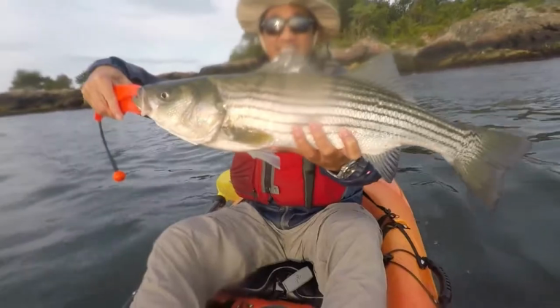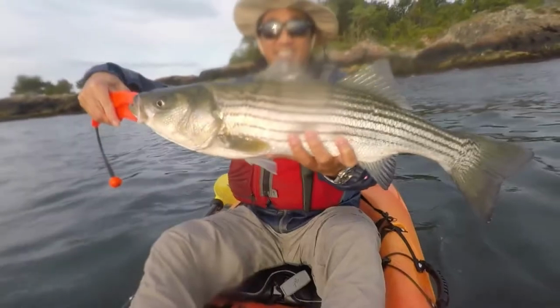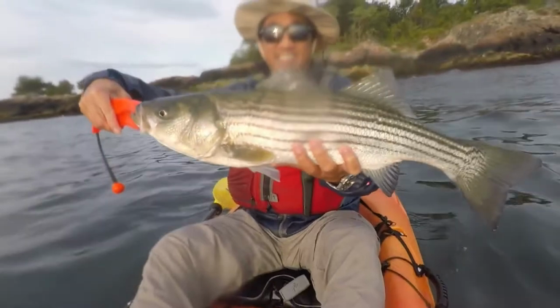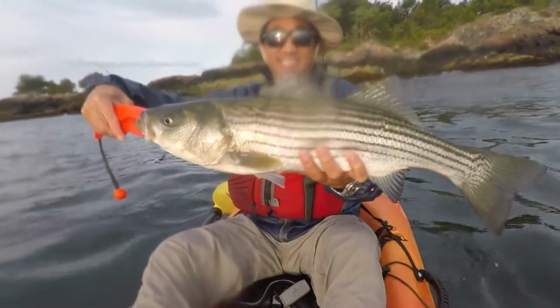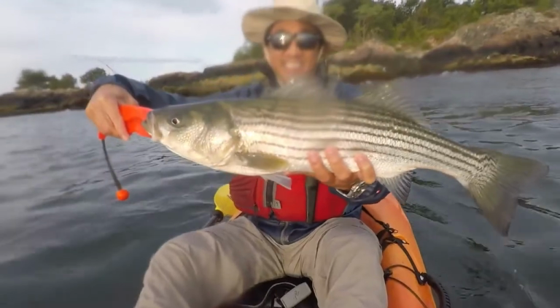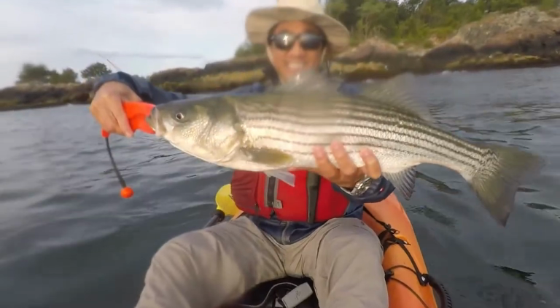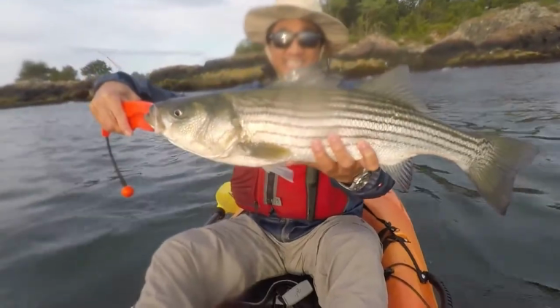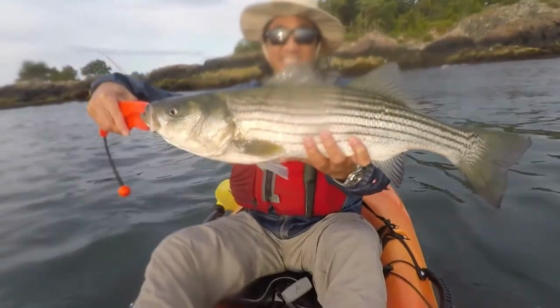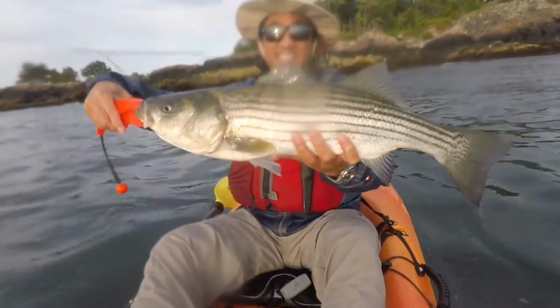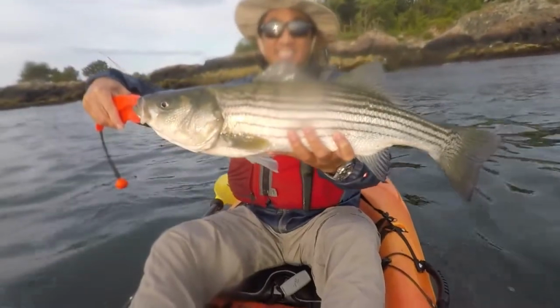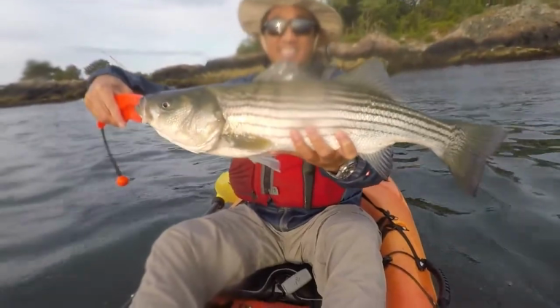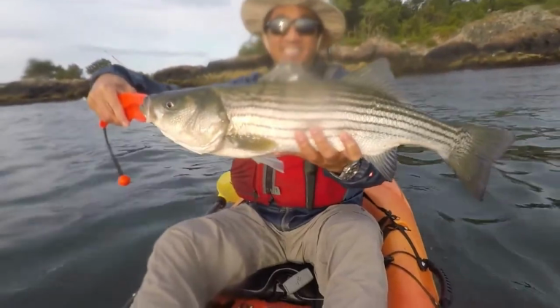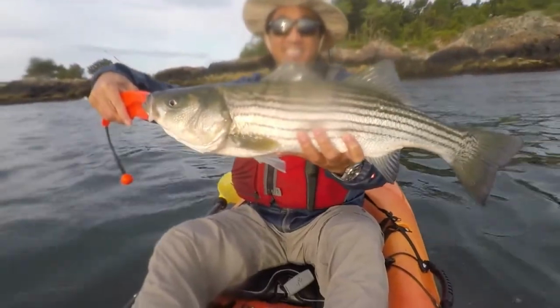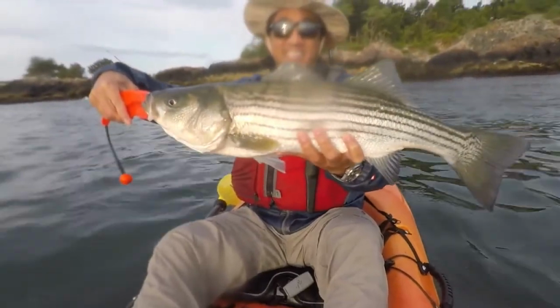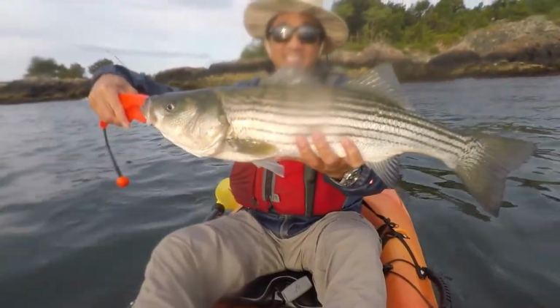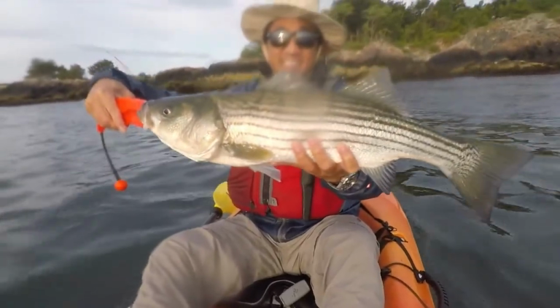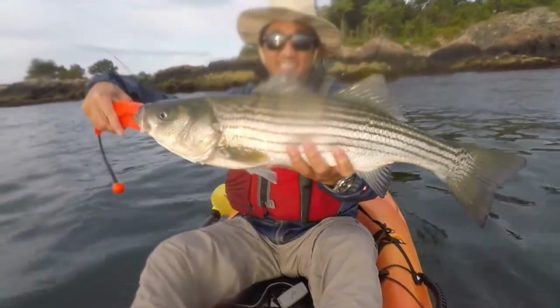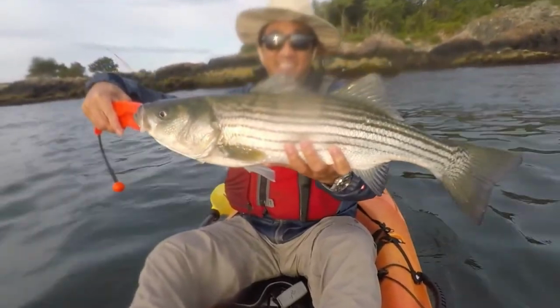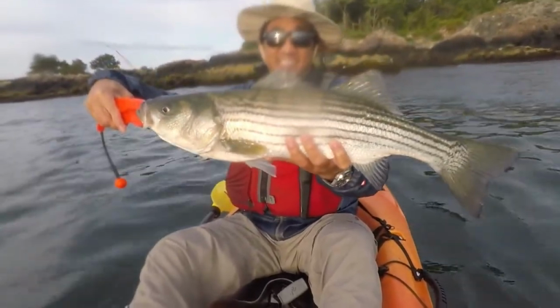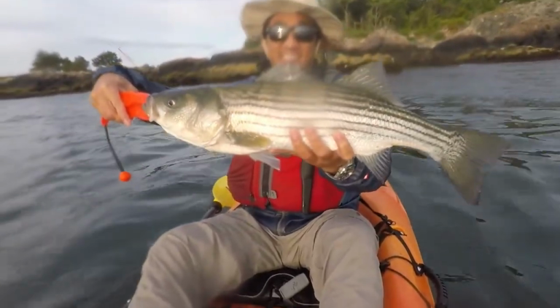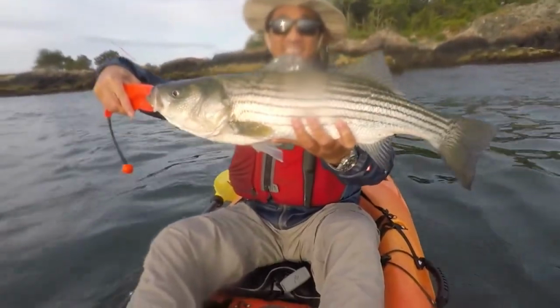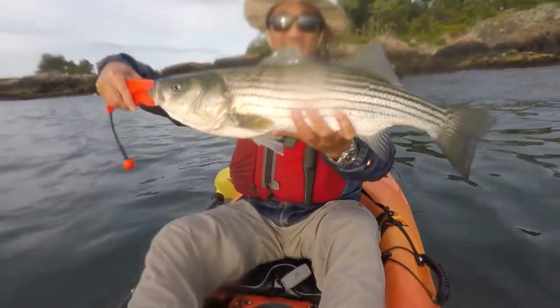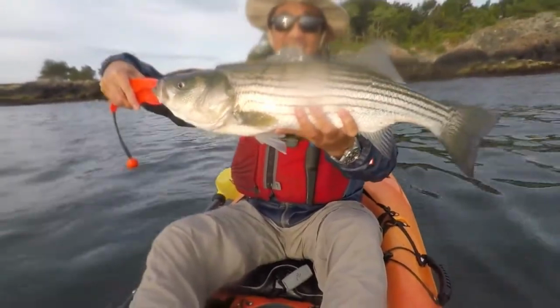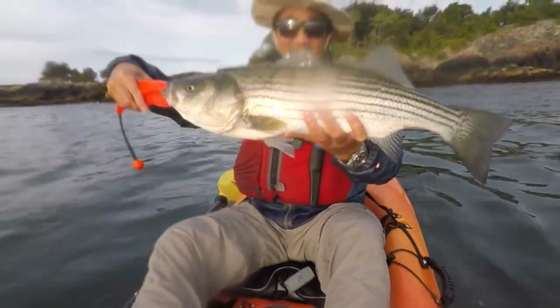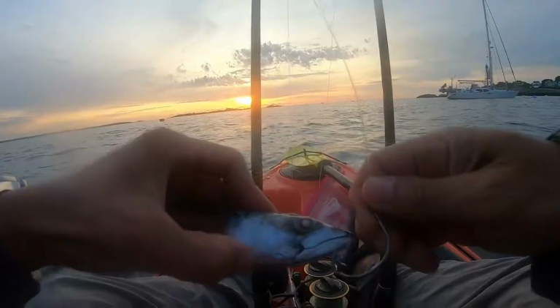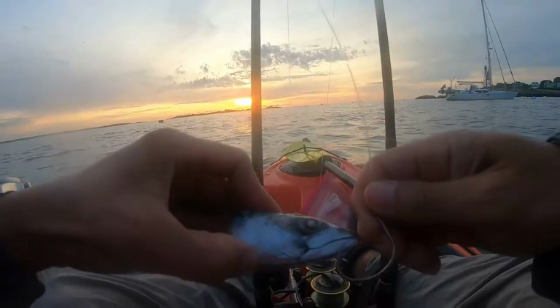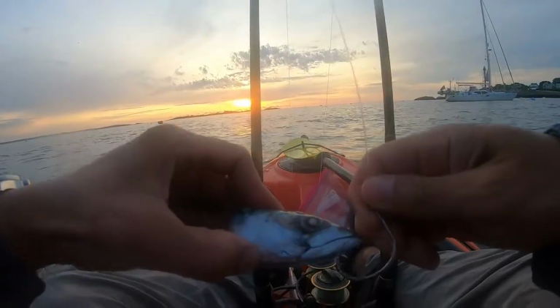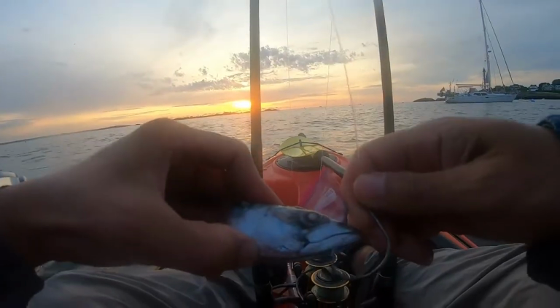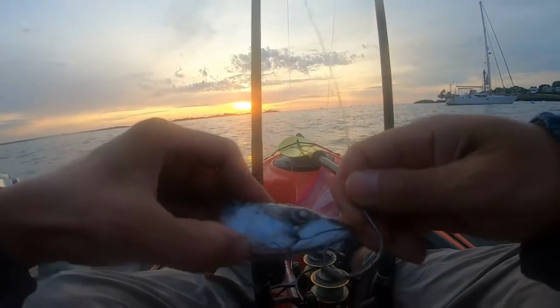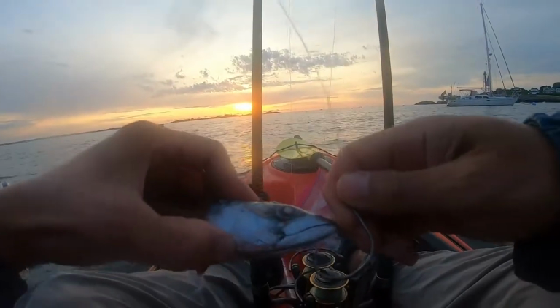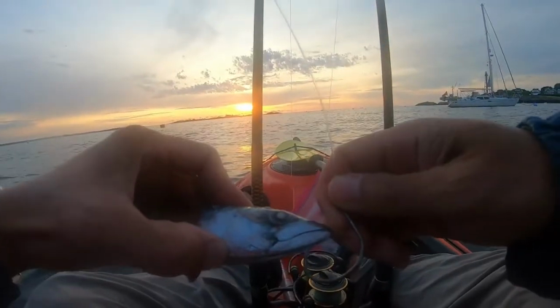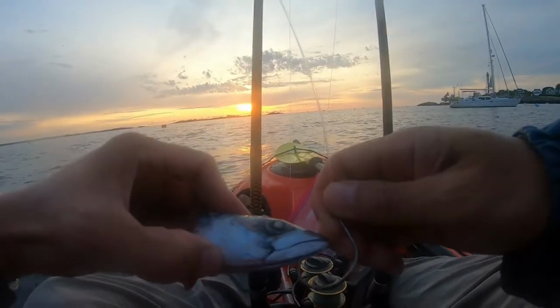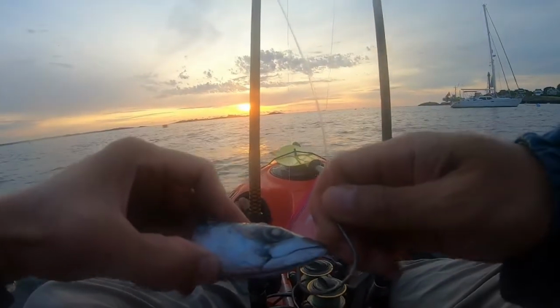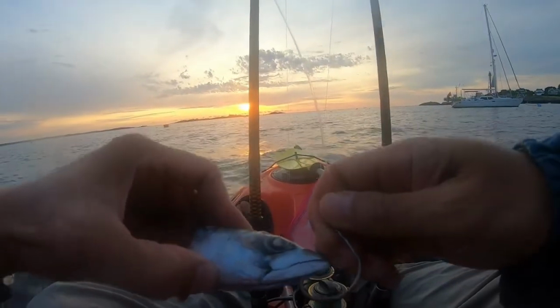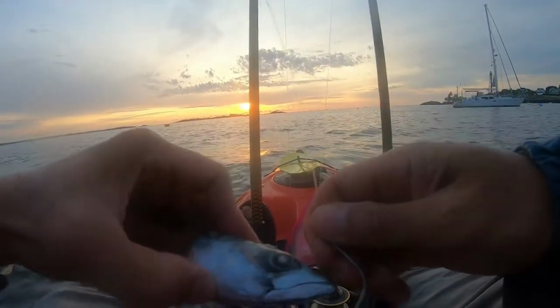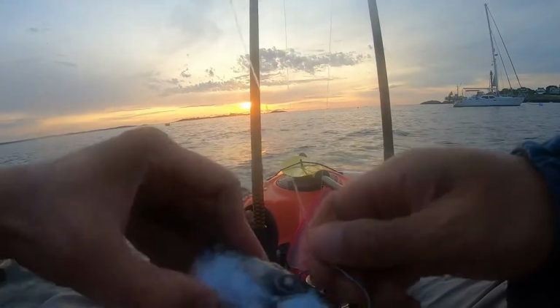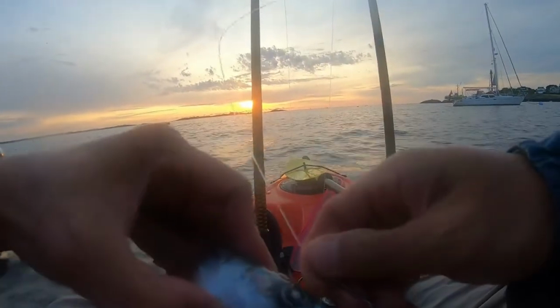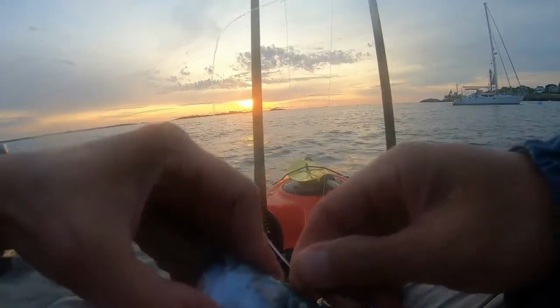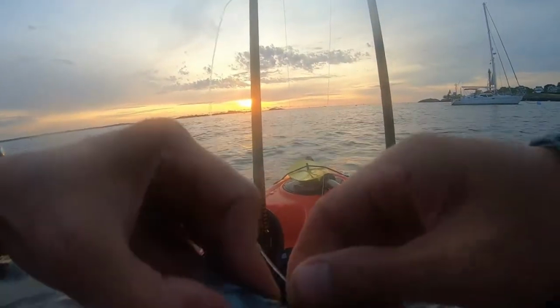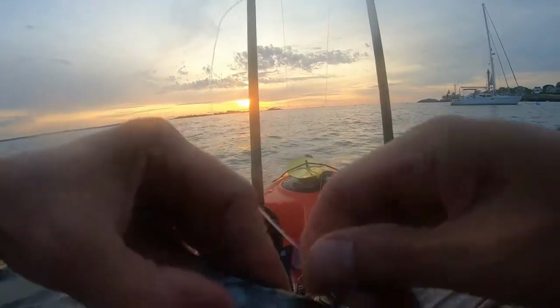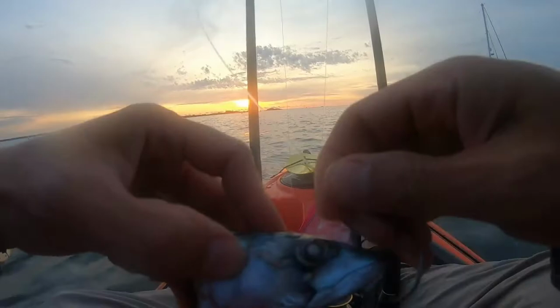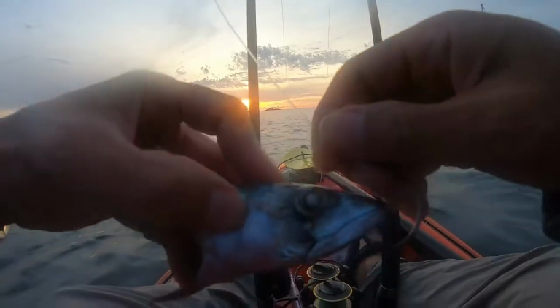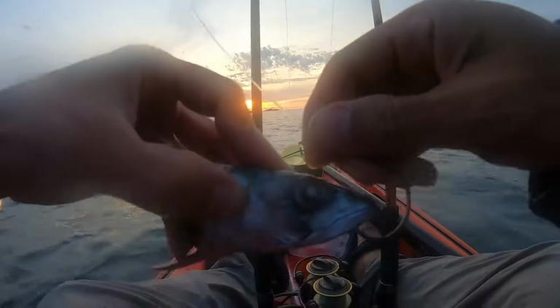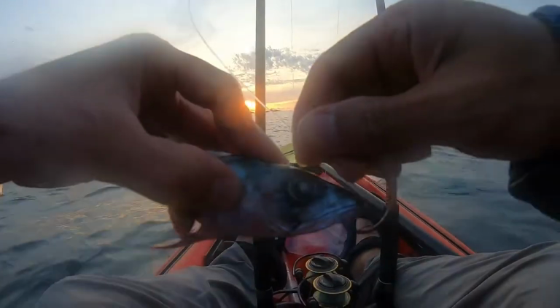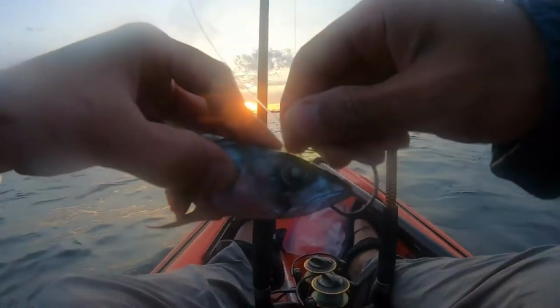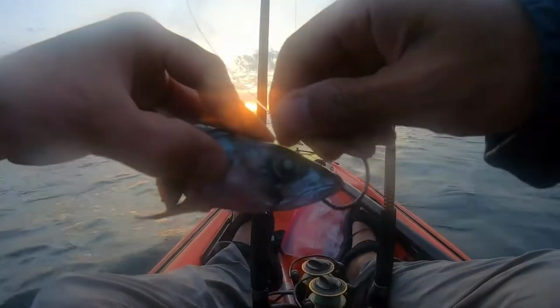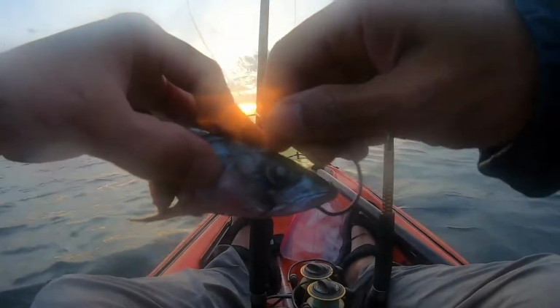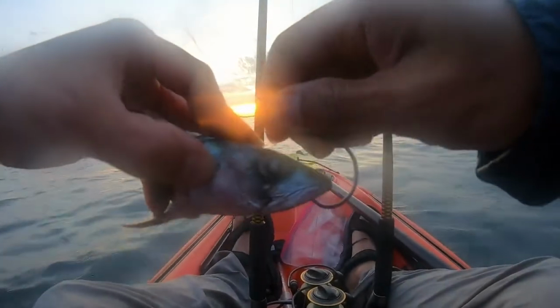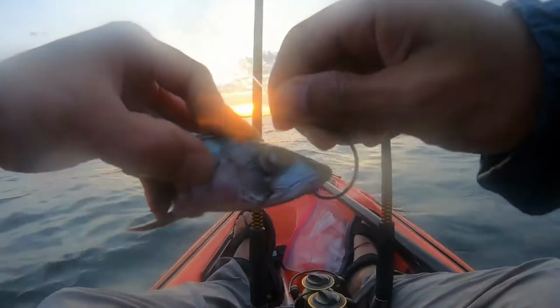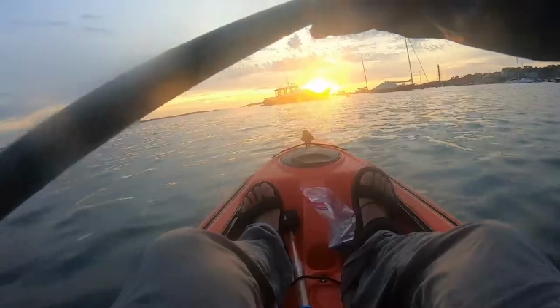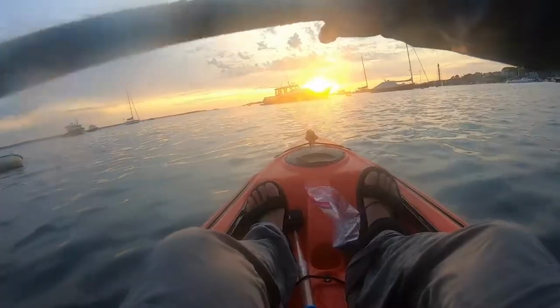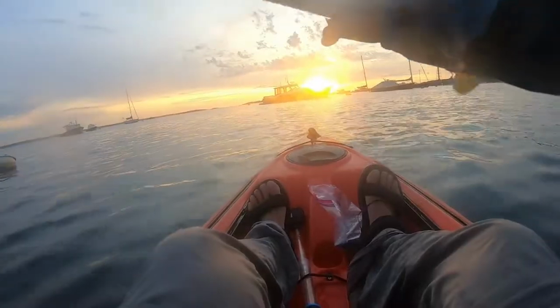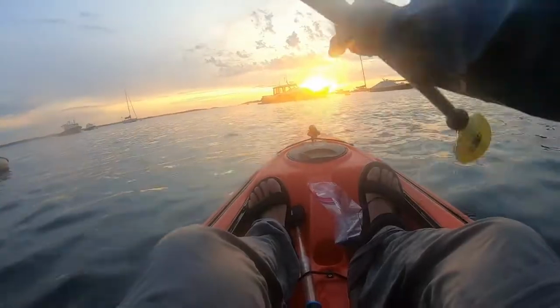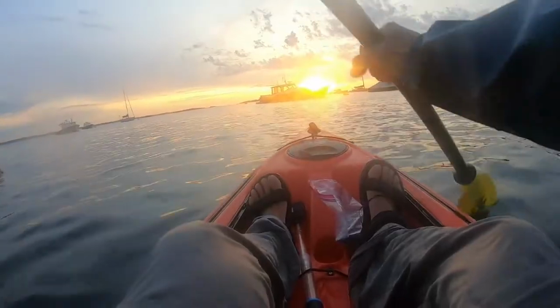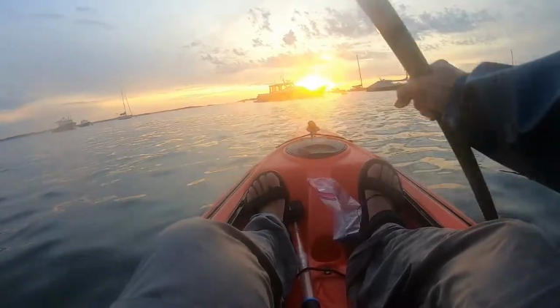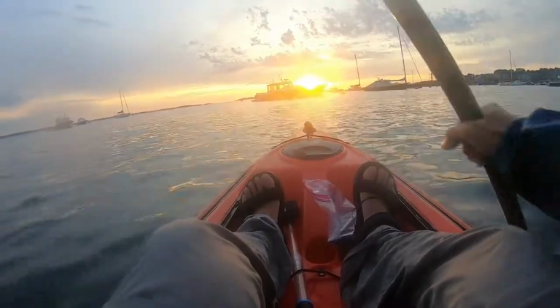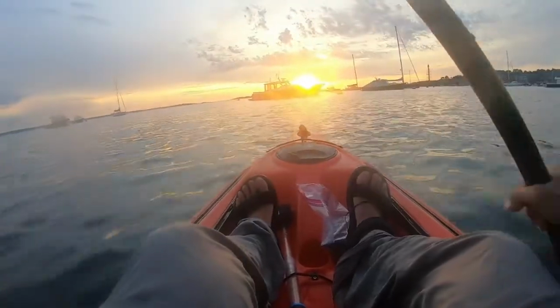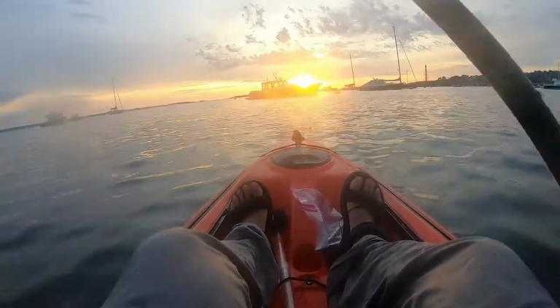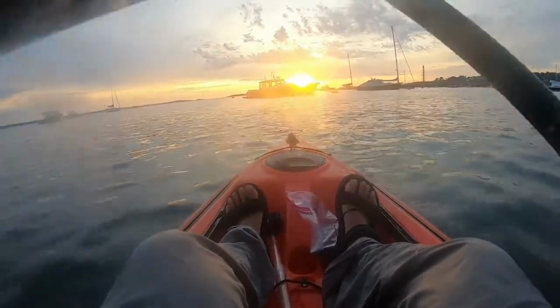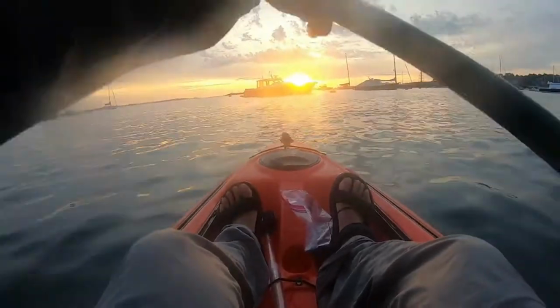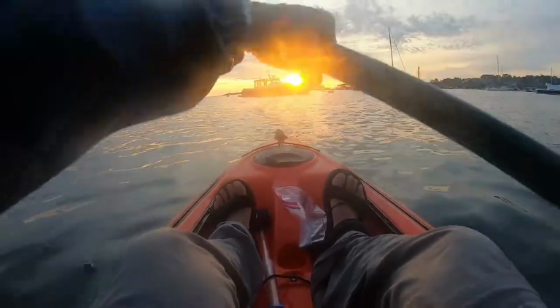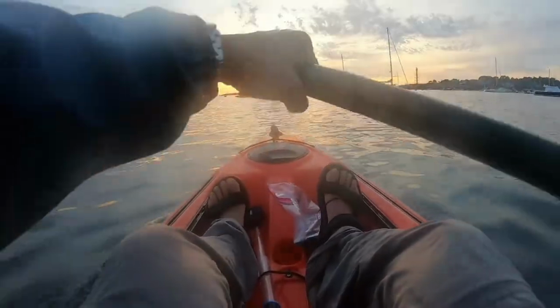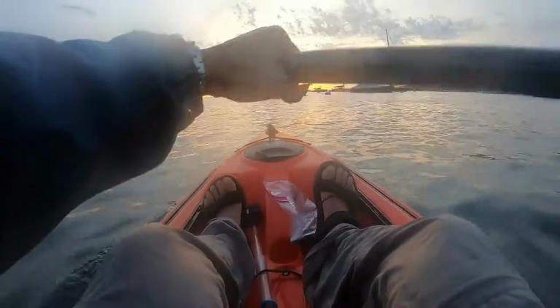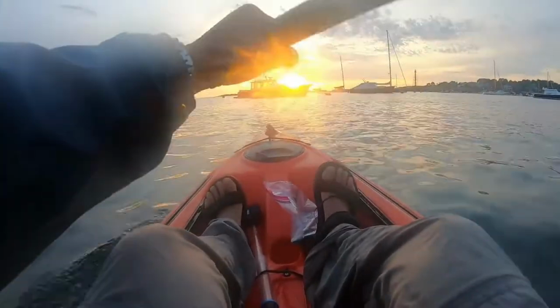In this kayak fishing trip, I catch a striped bass using a frozen mackerel head on a circle hook as bait. Let me show you what I did.